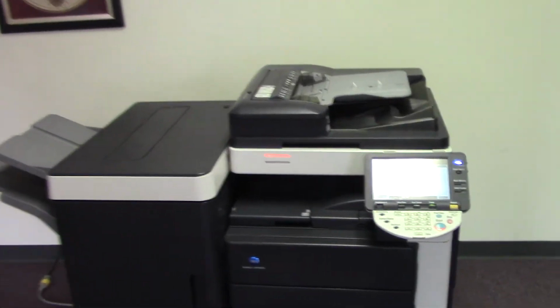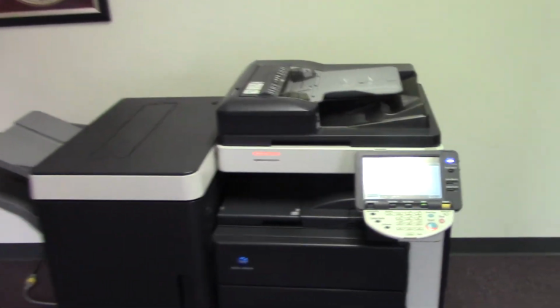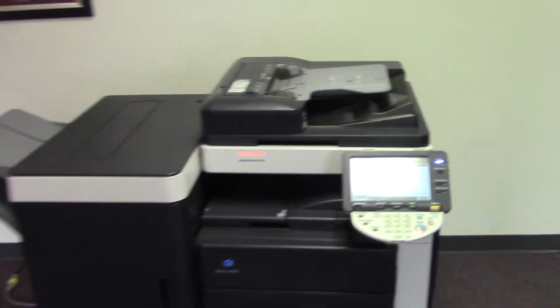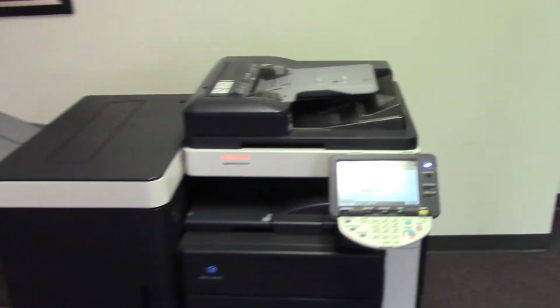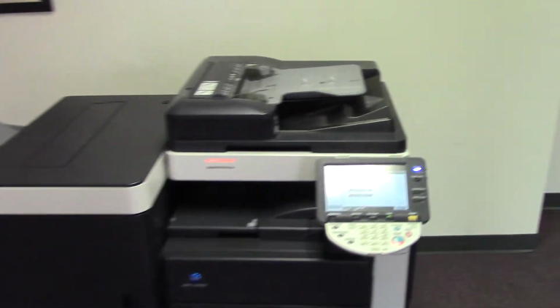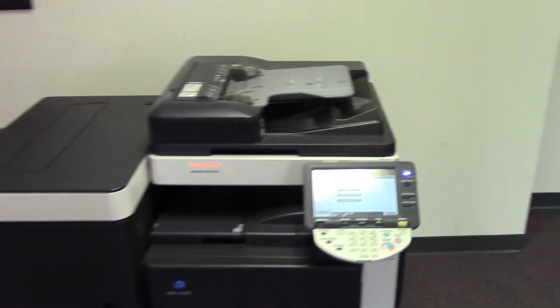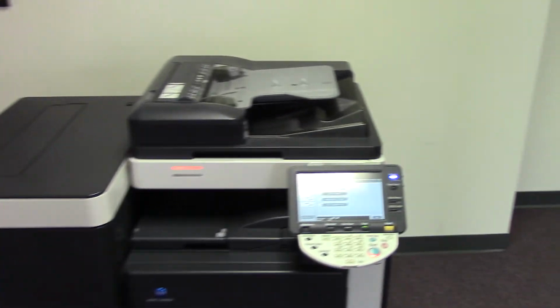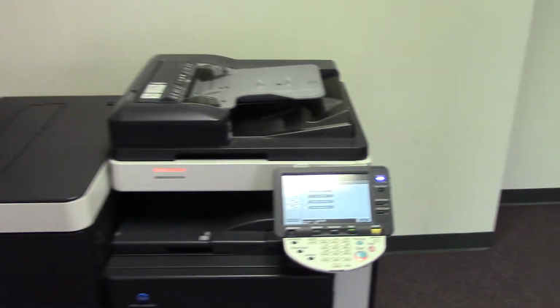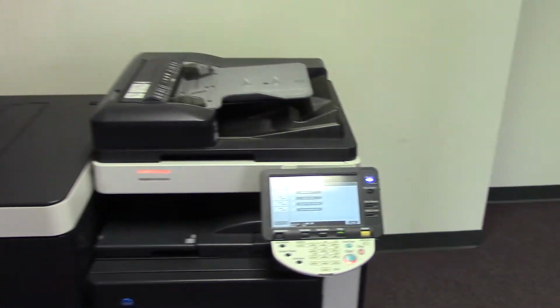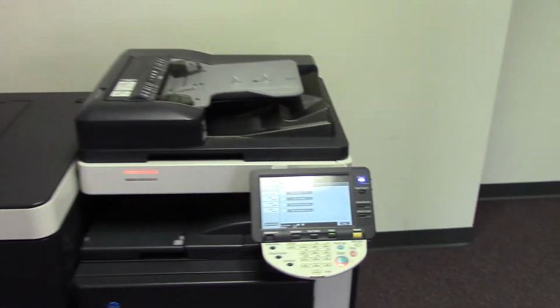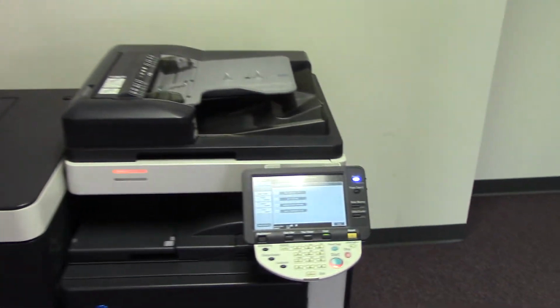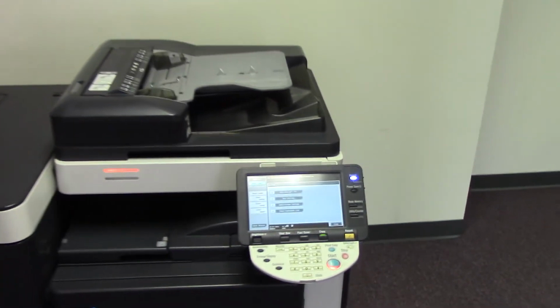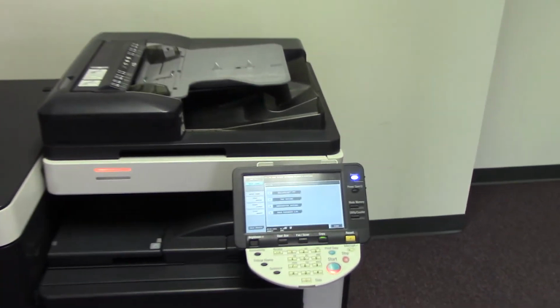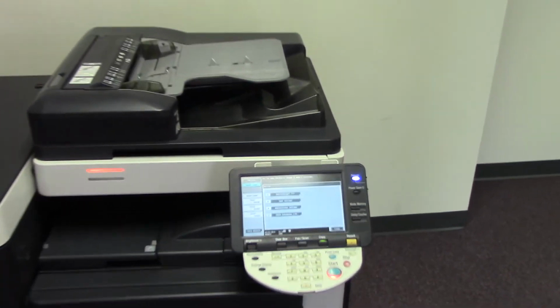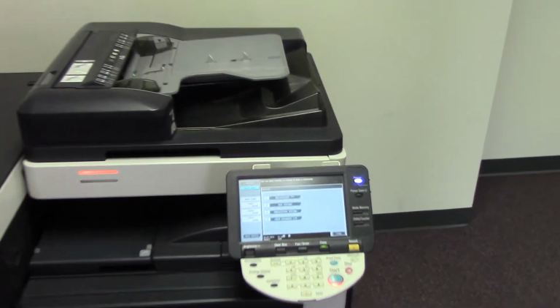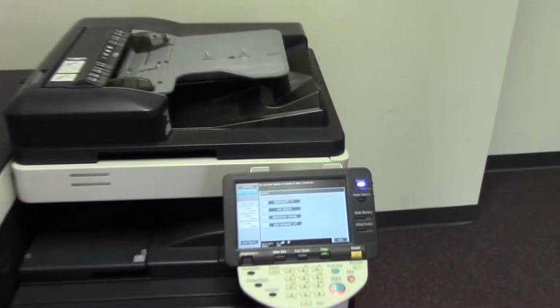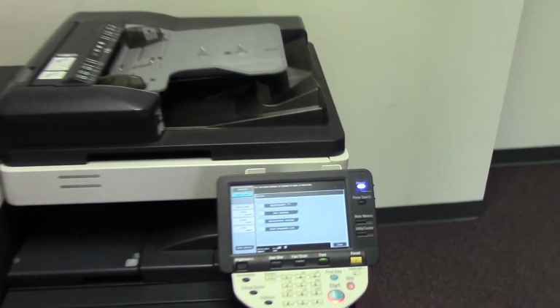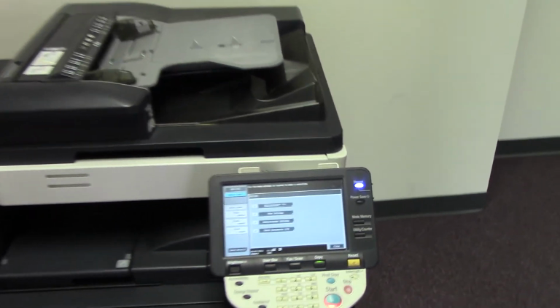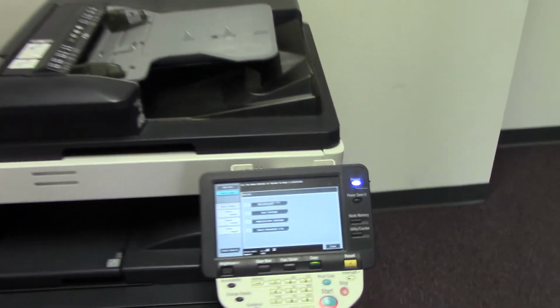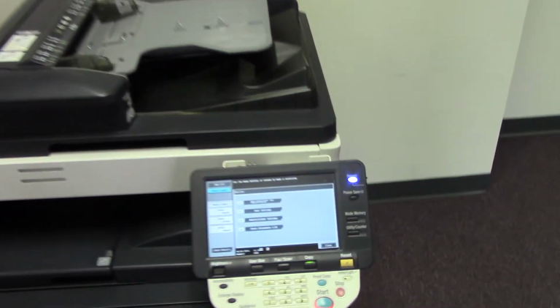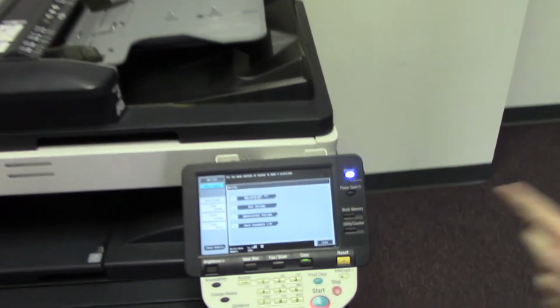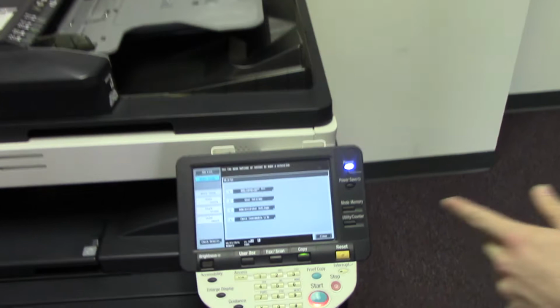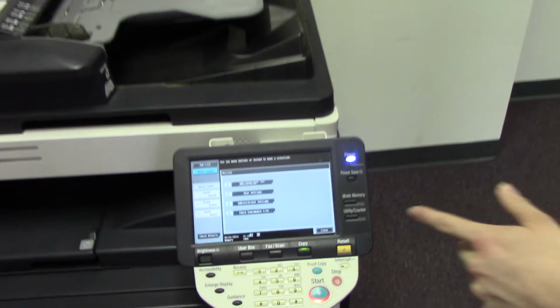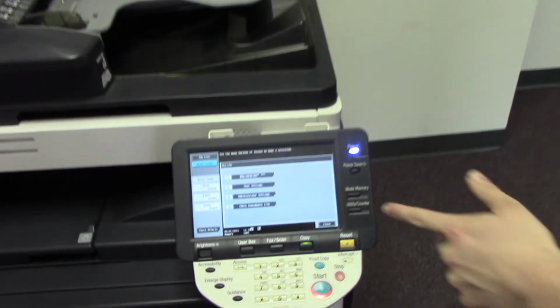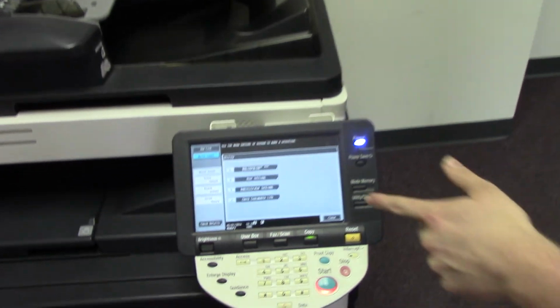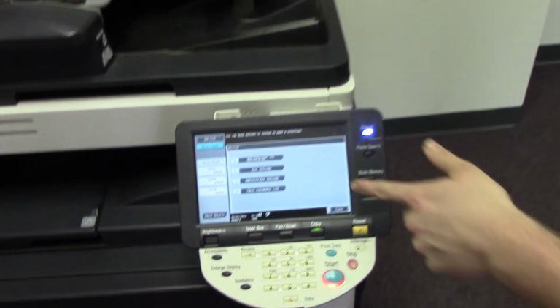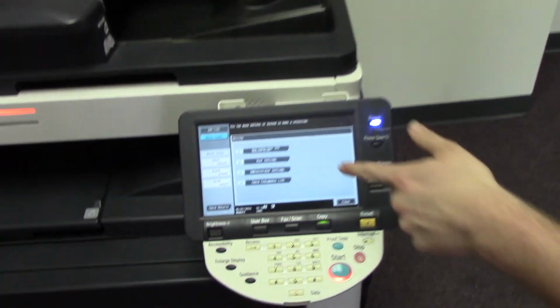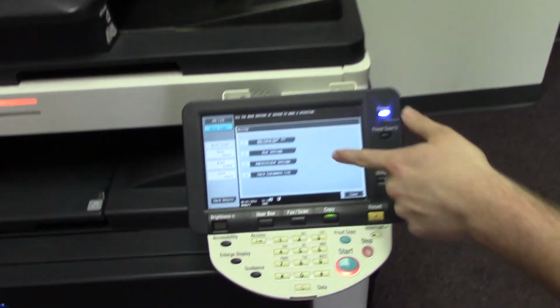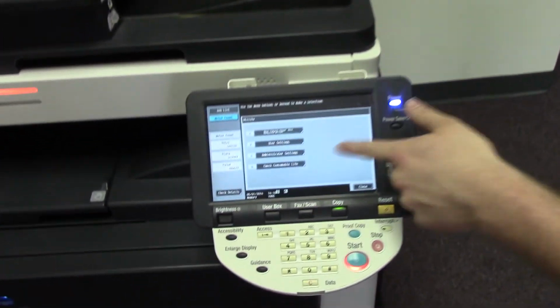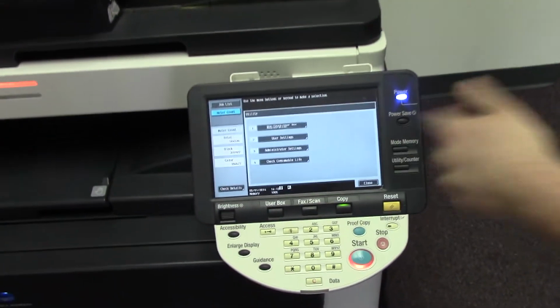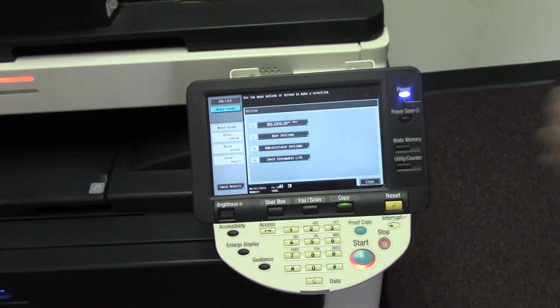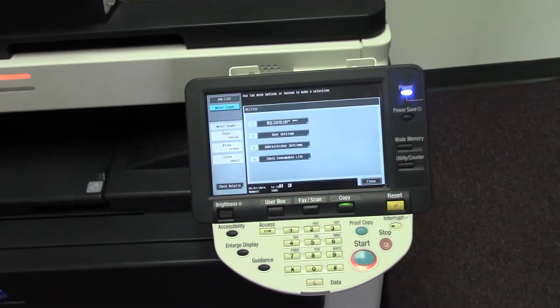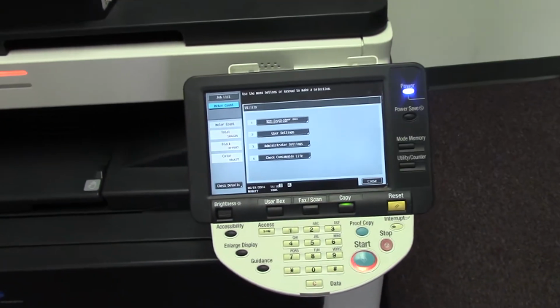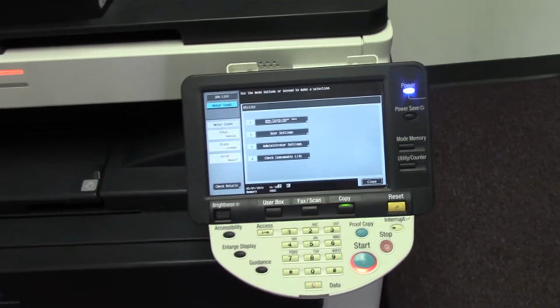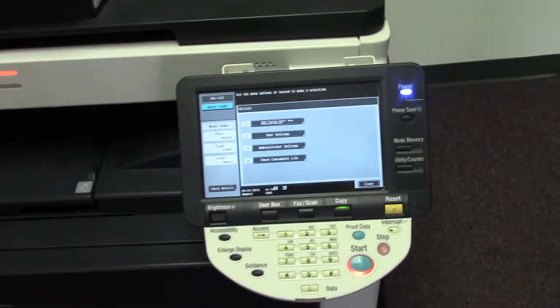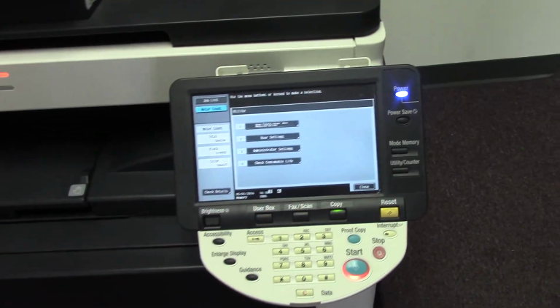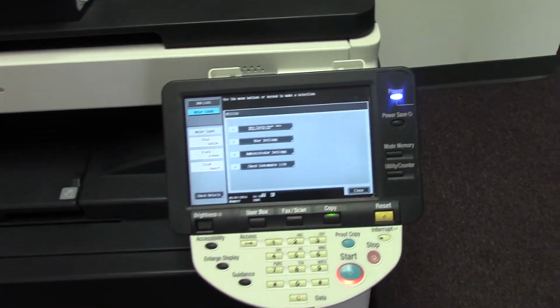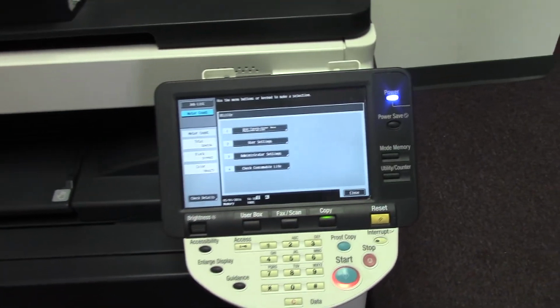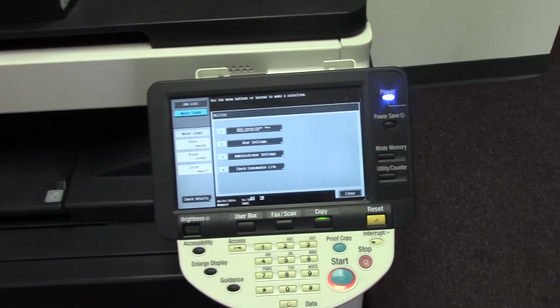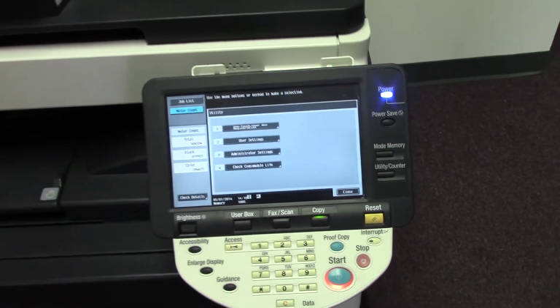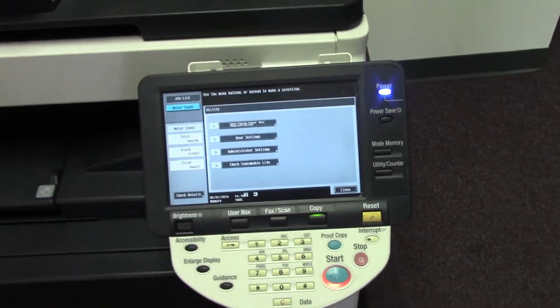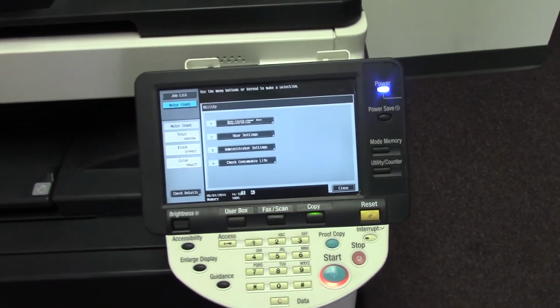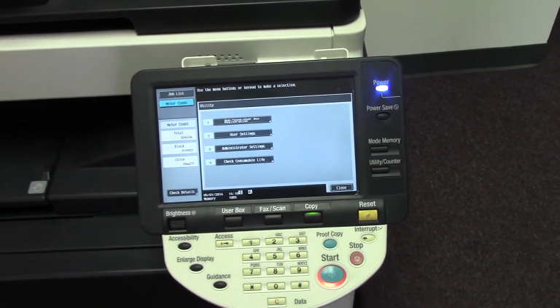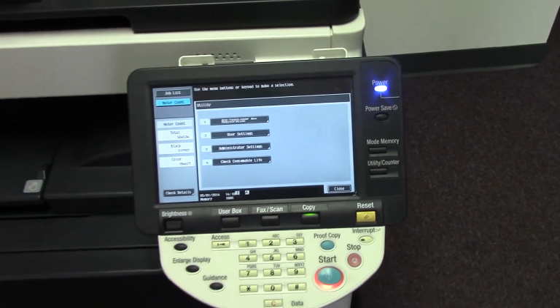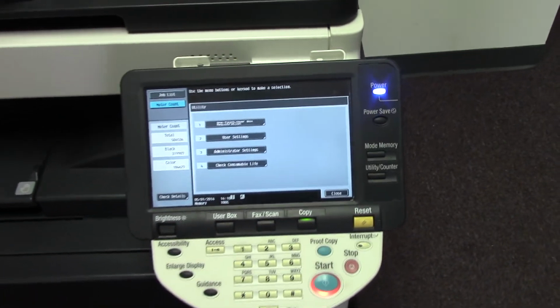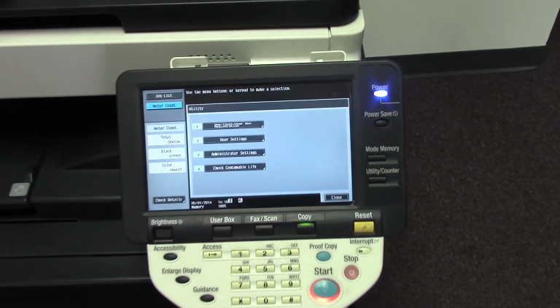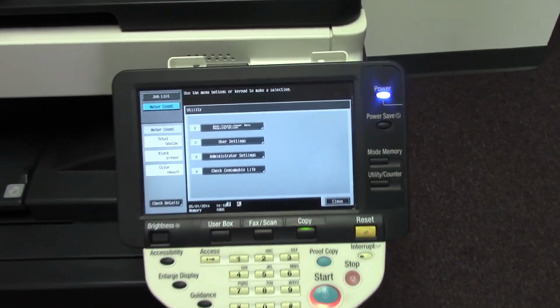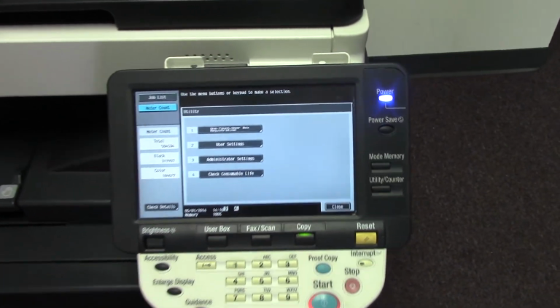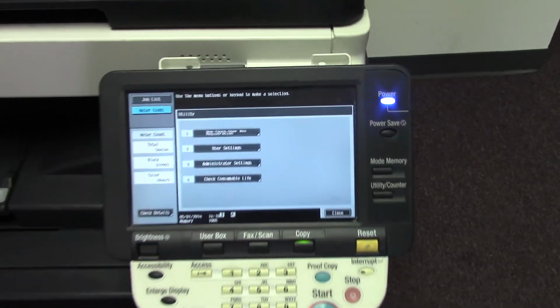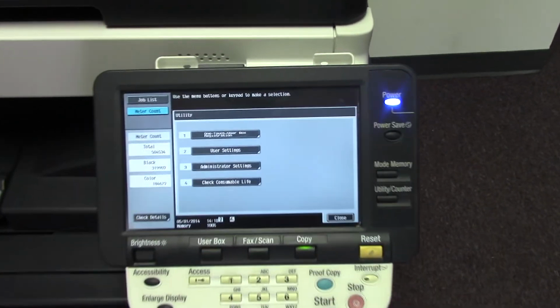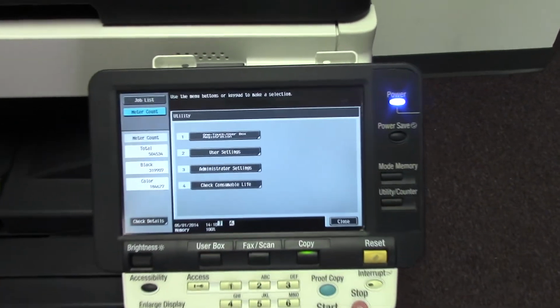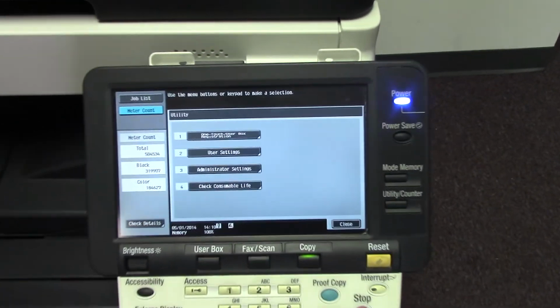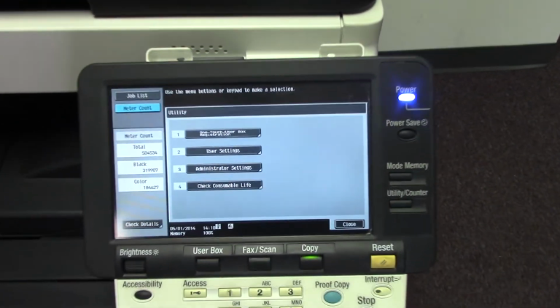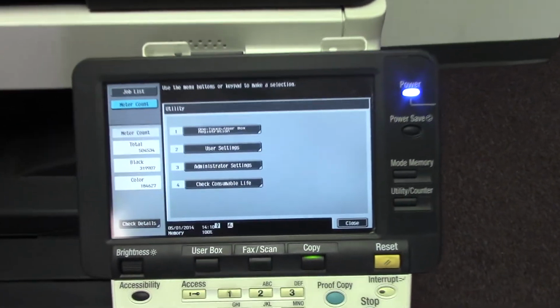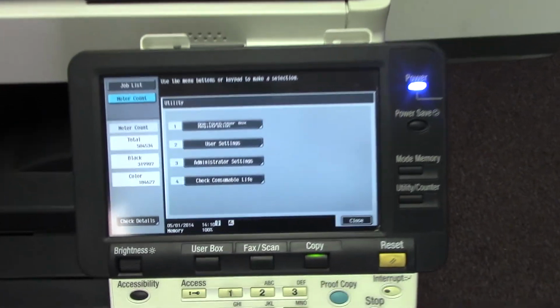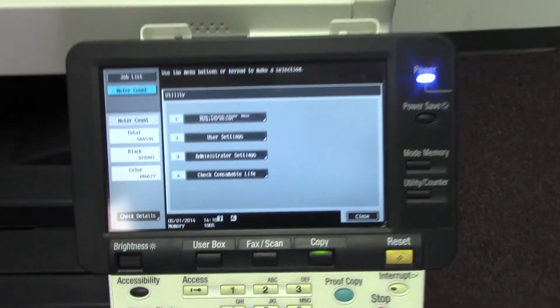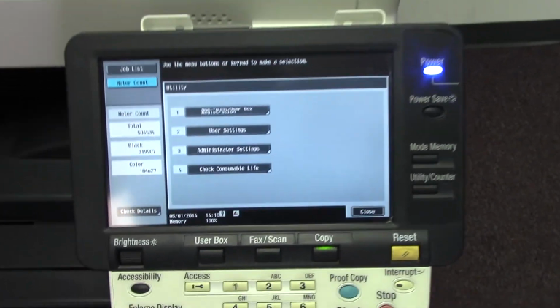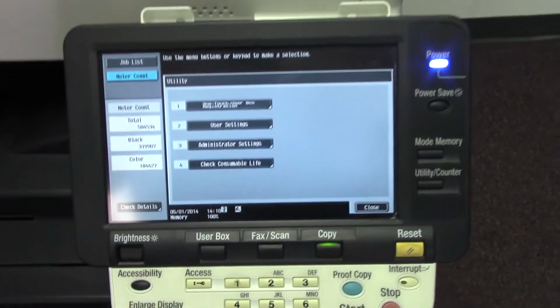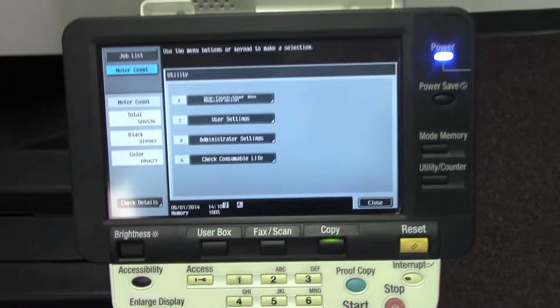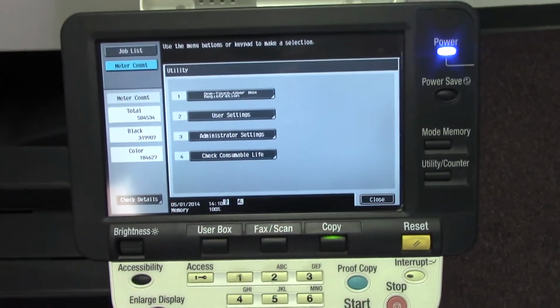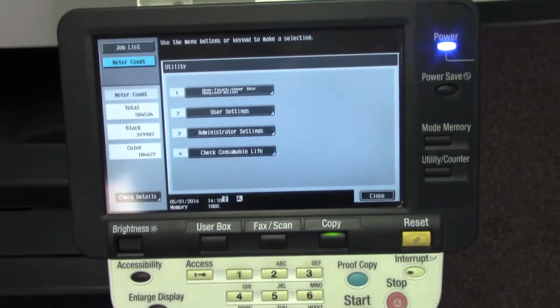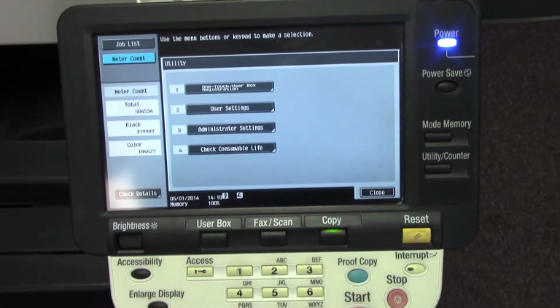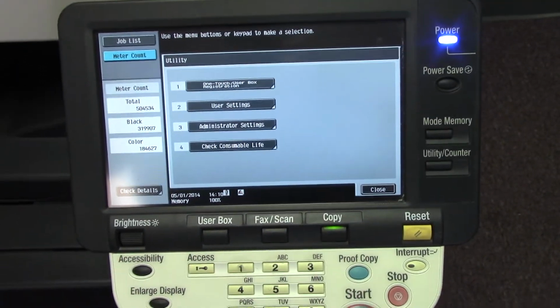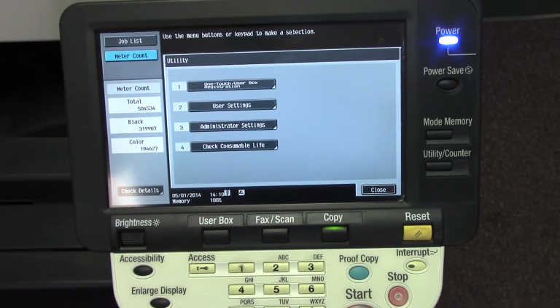This machine has 319,000 total black and white copies and 184,000 total color copies, as you can see here.